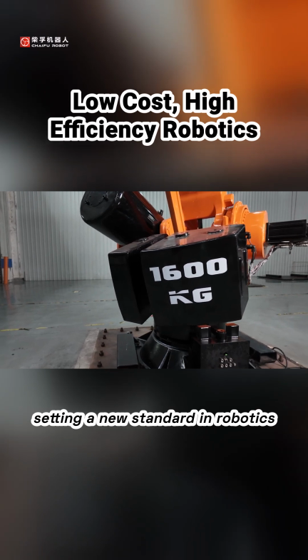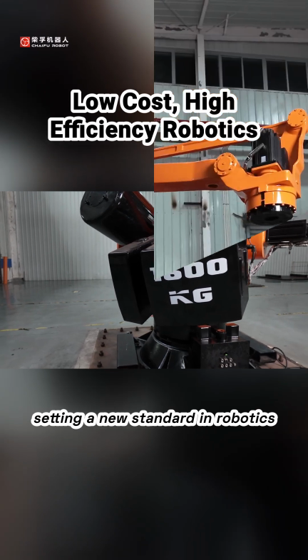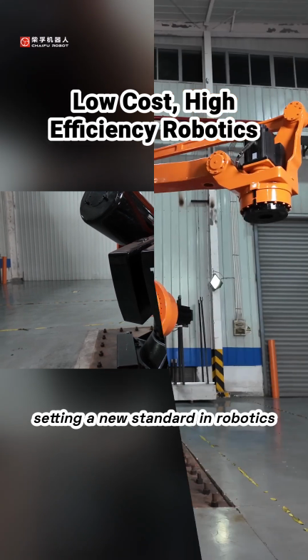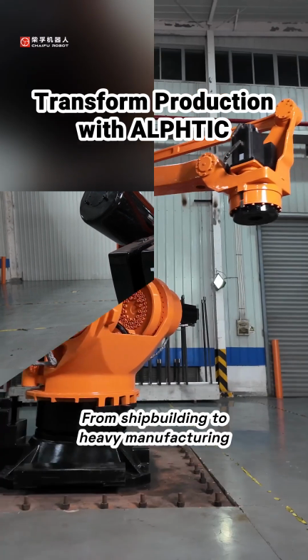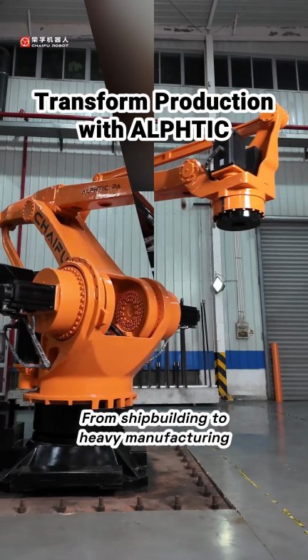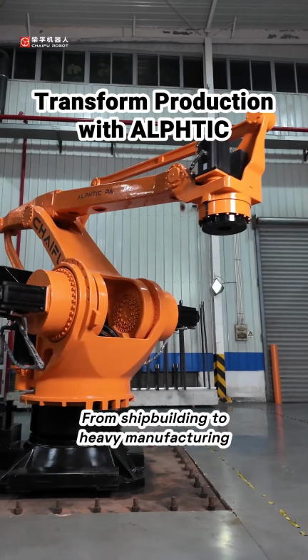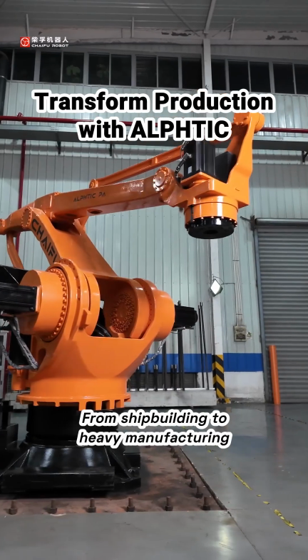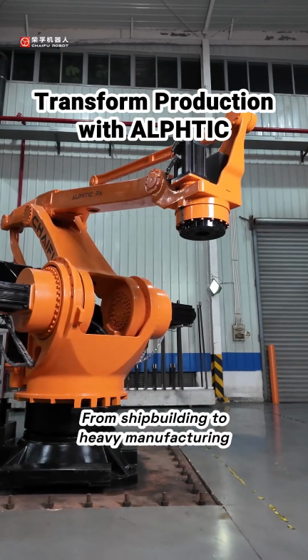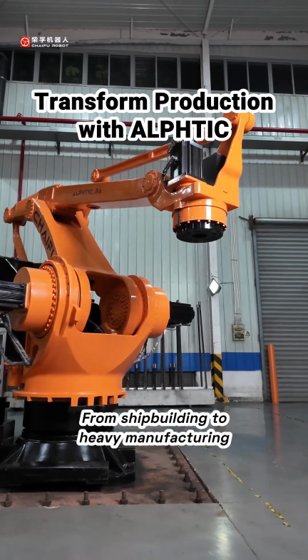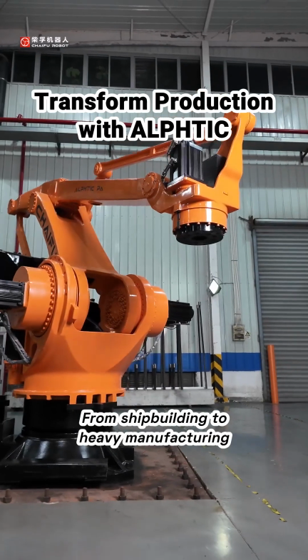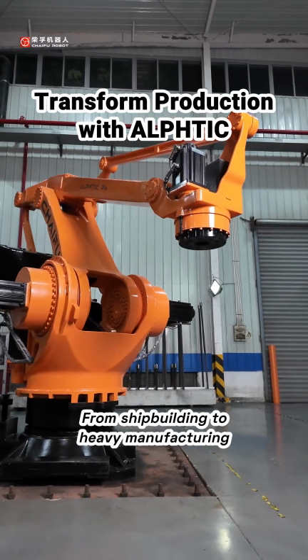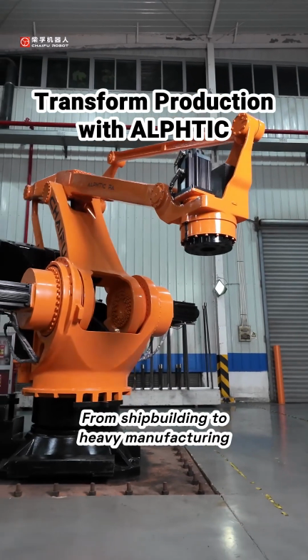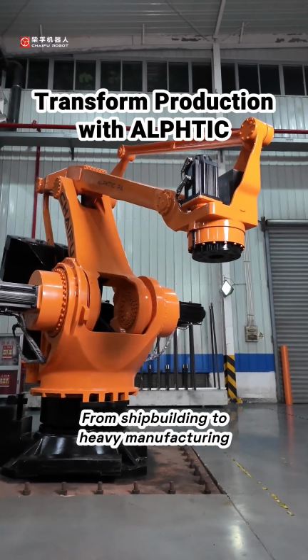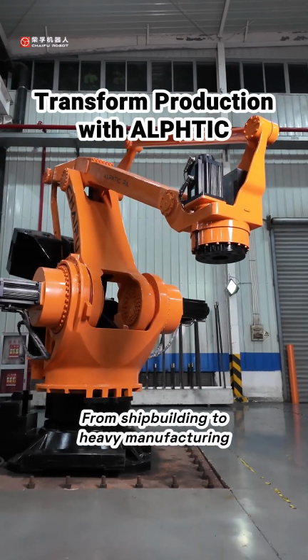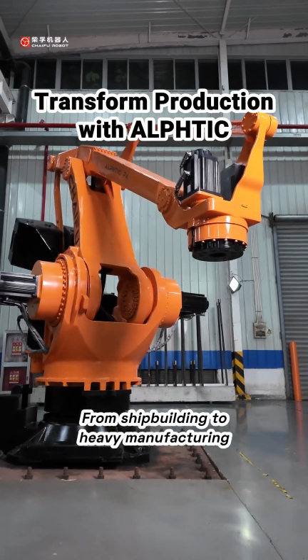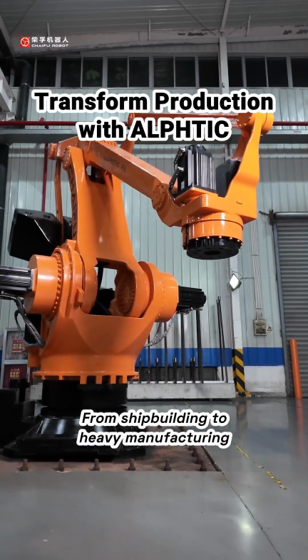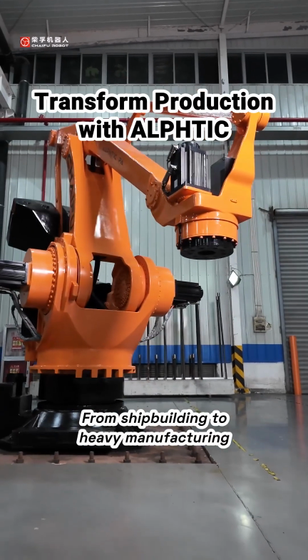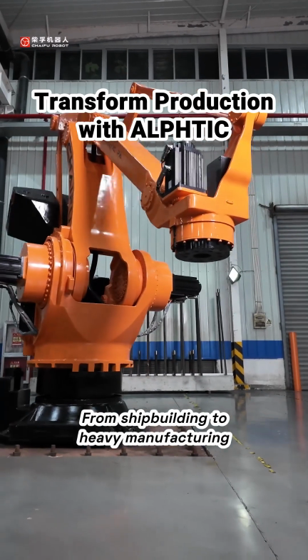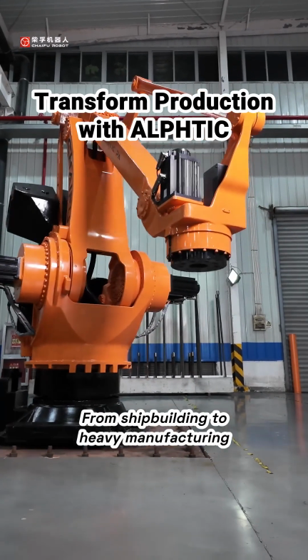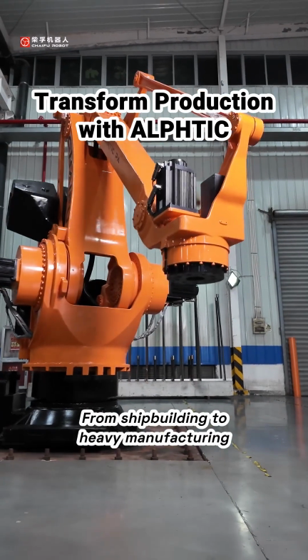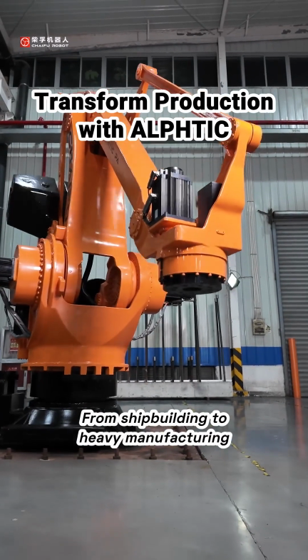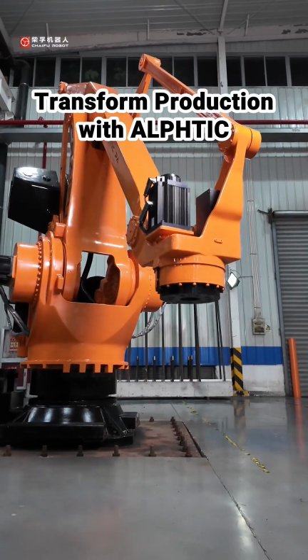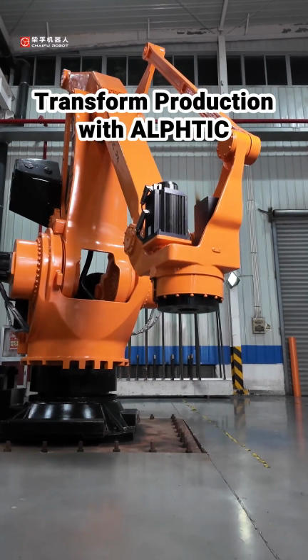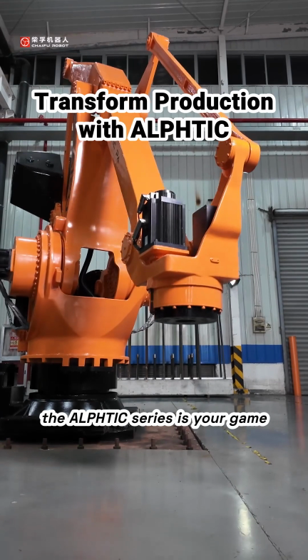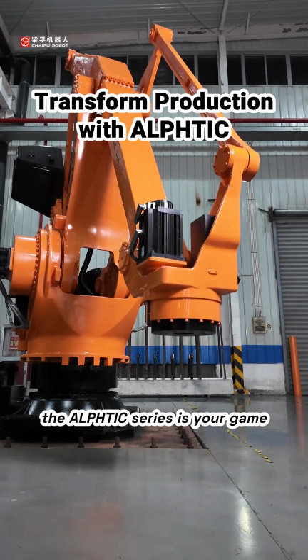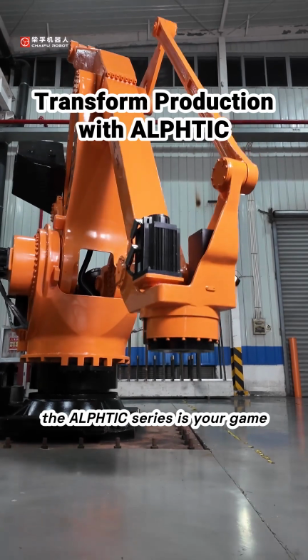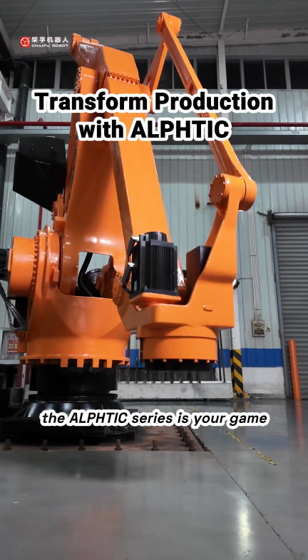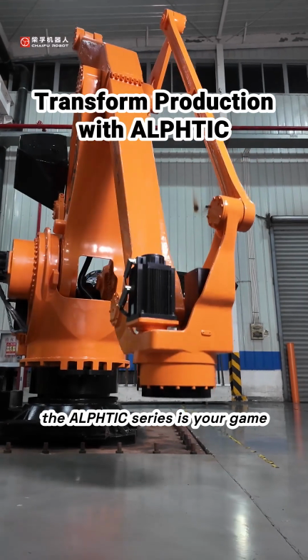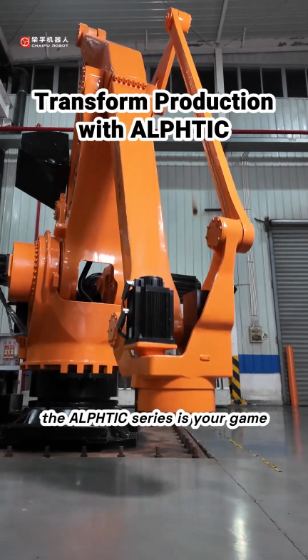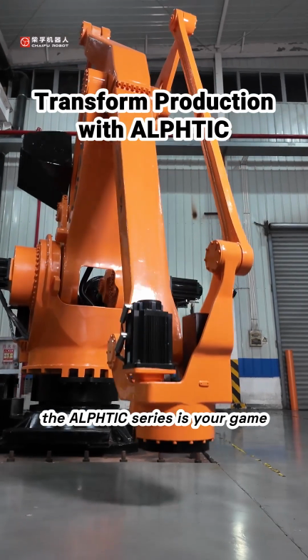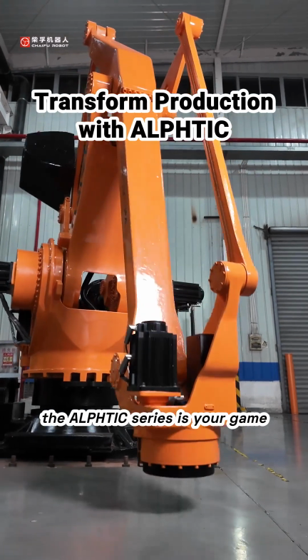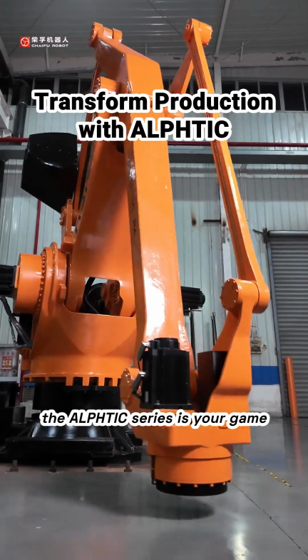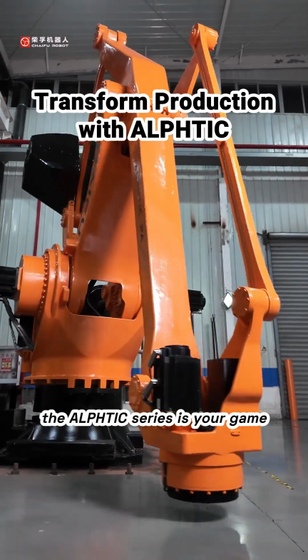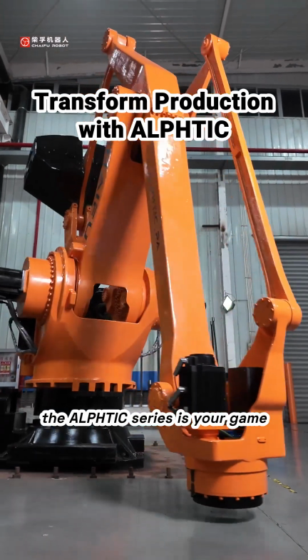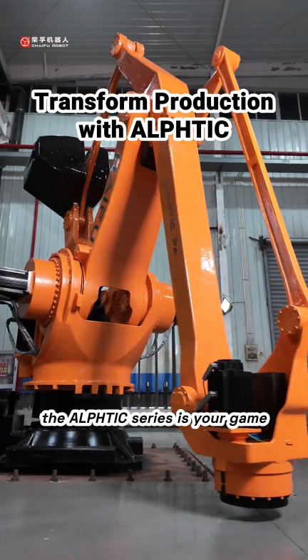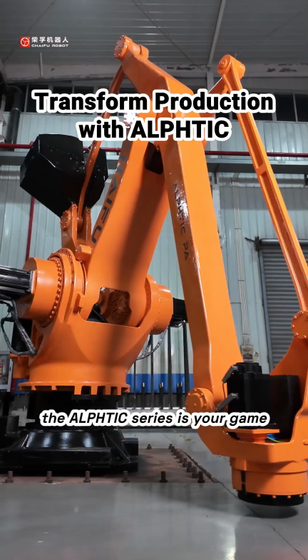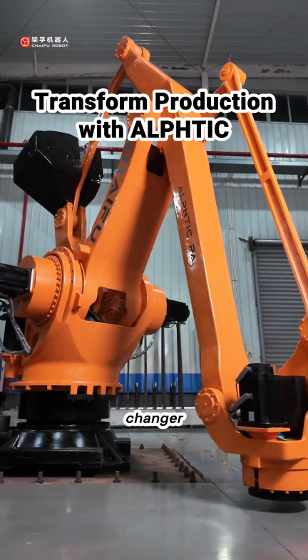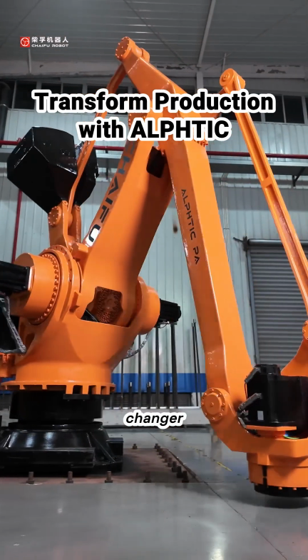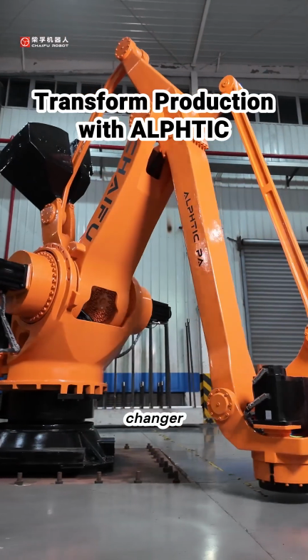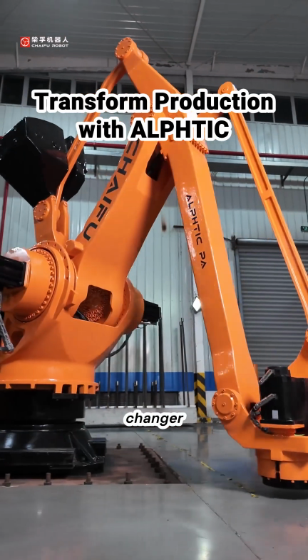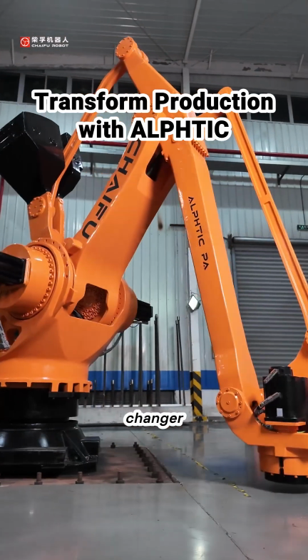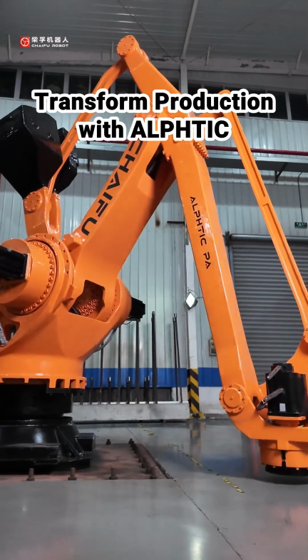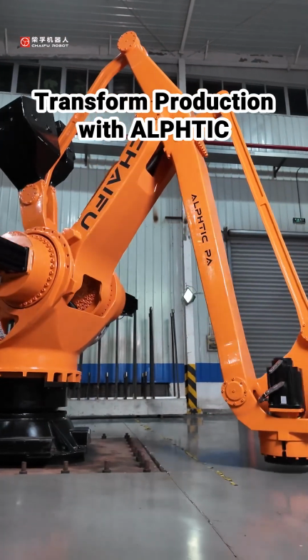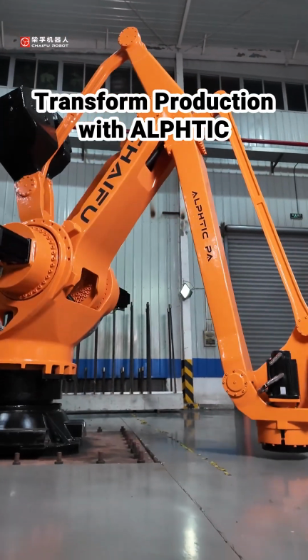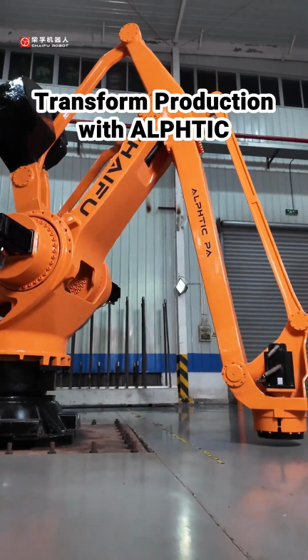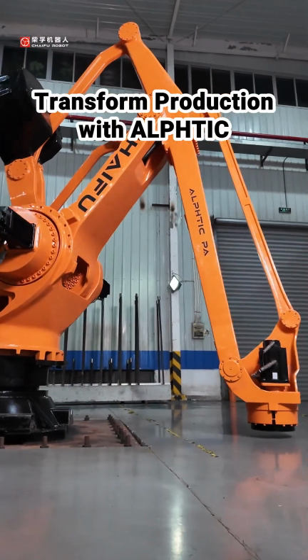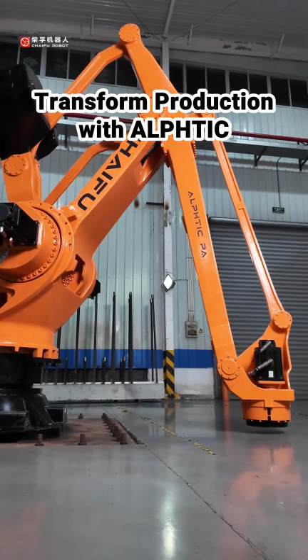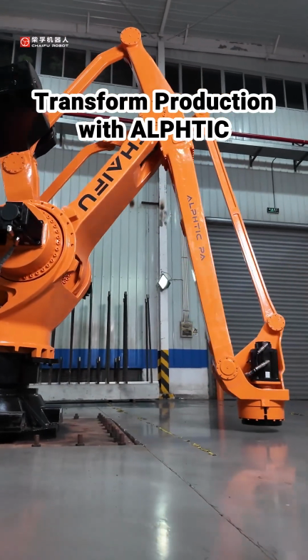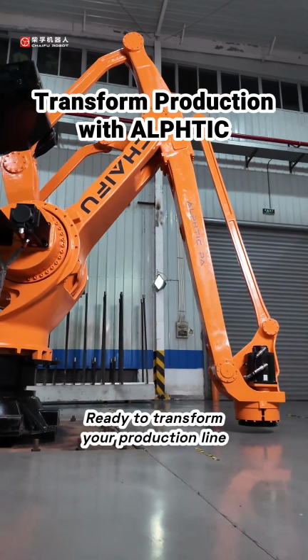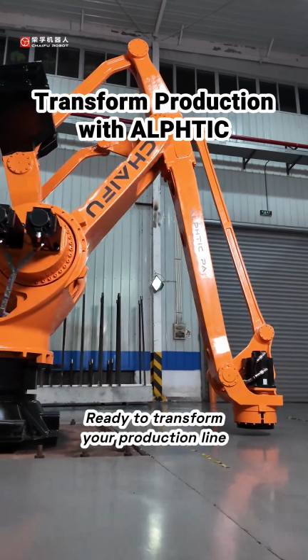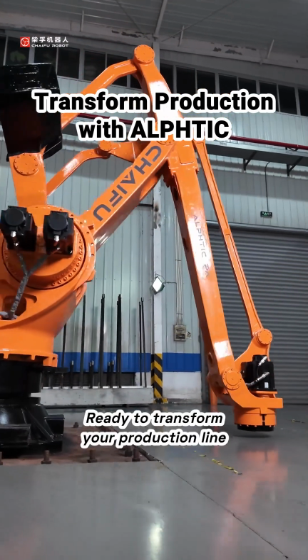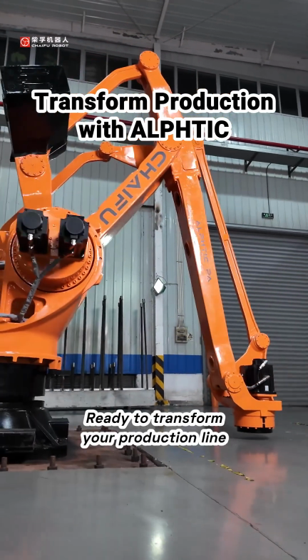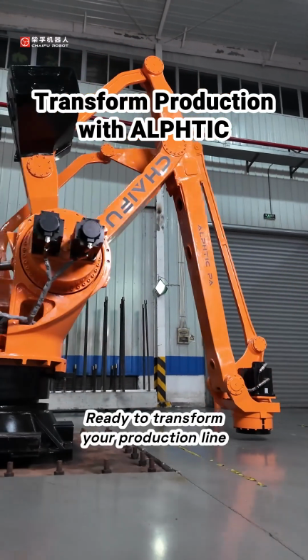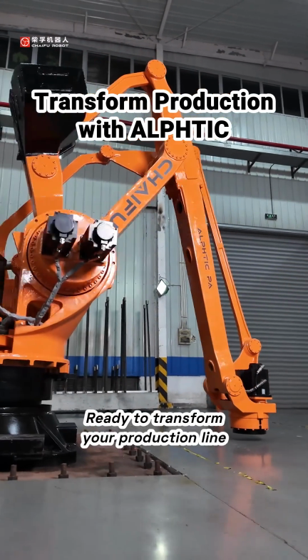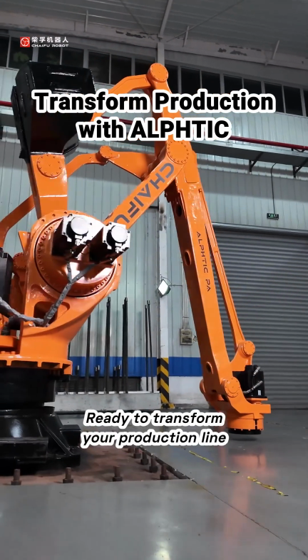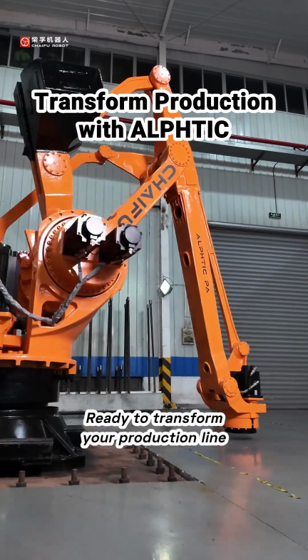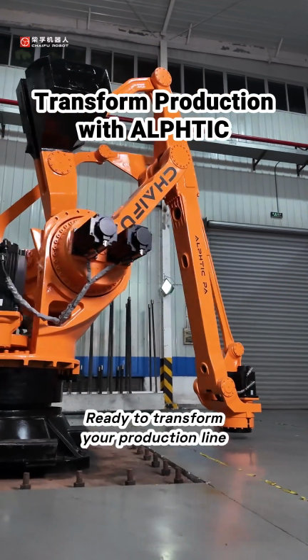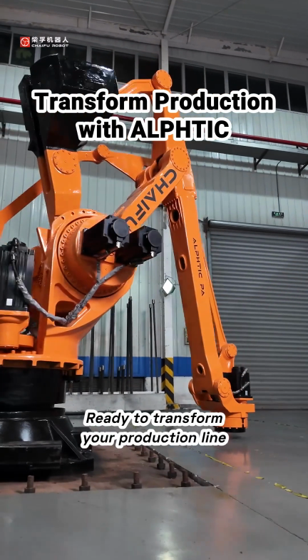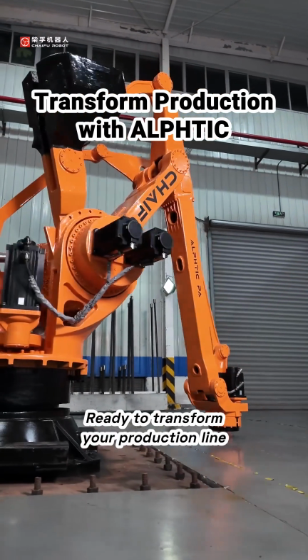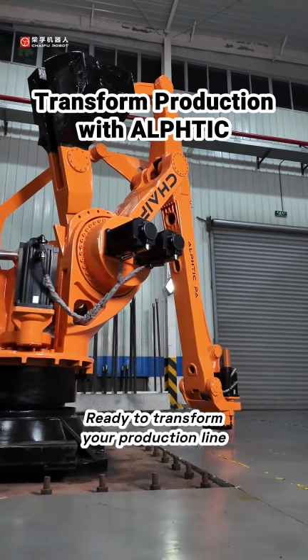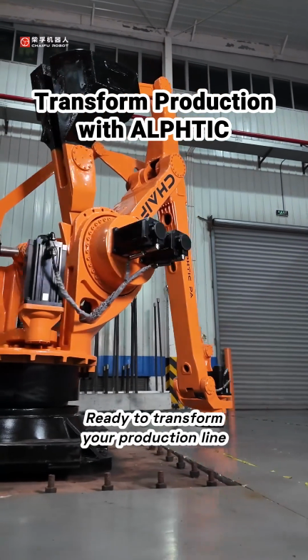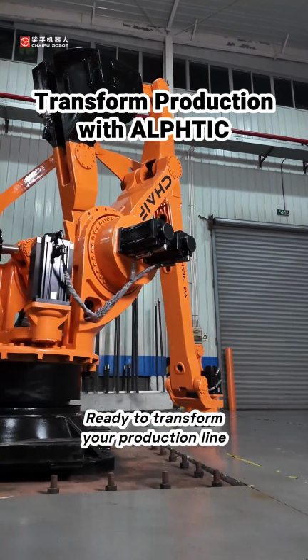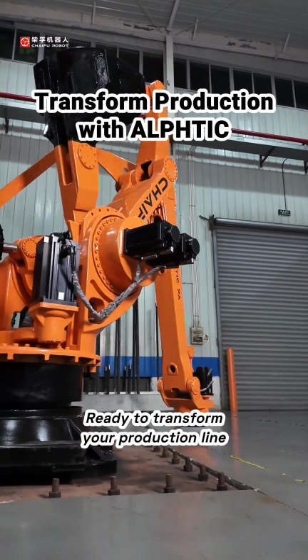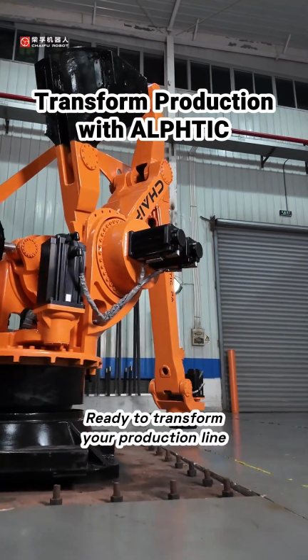From shipbuilding to heavy manufacturing, the Alftik series is your game-changer. Ready to transform your production line?